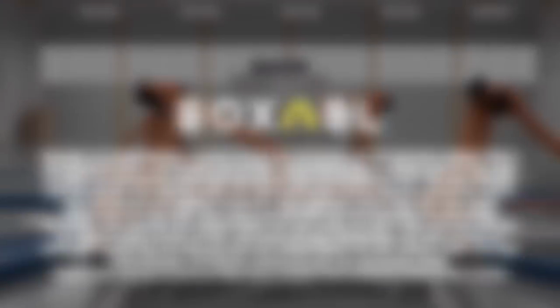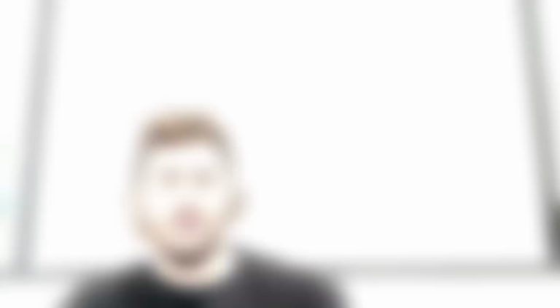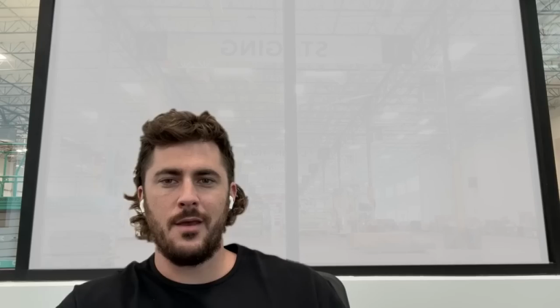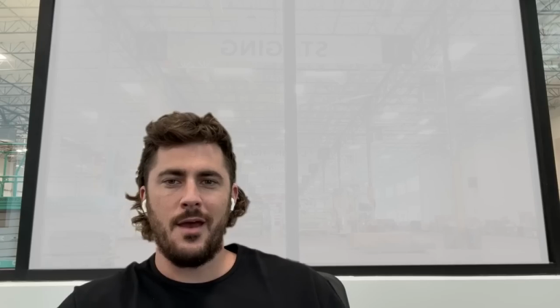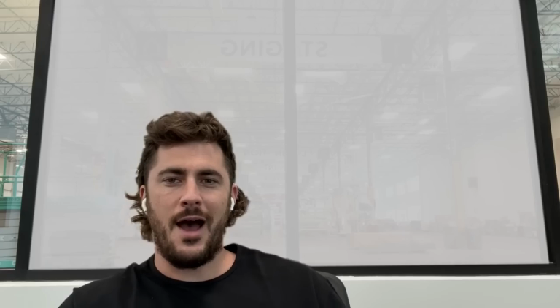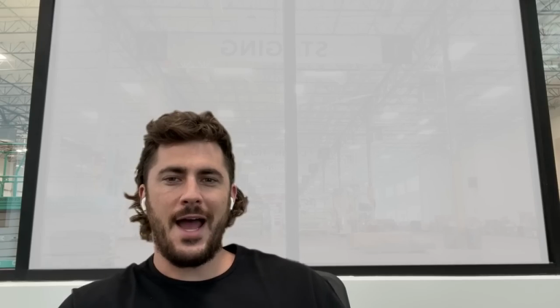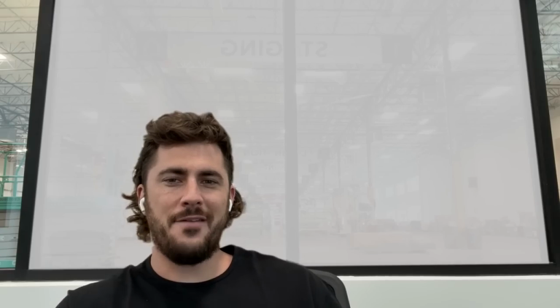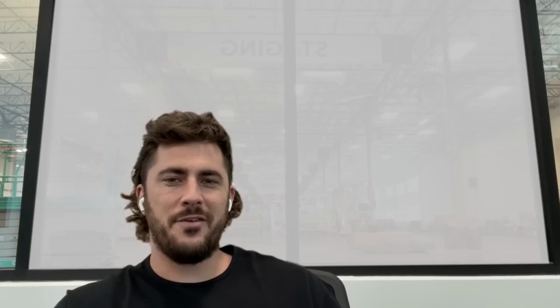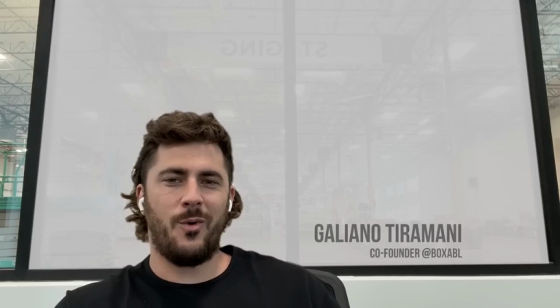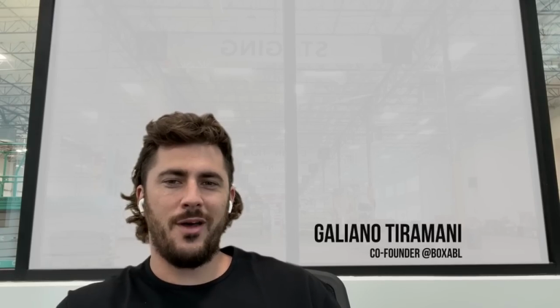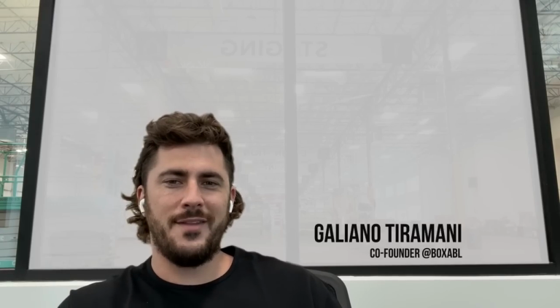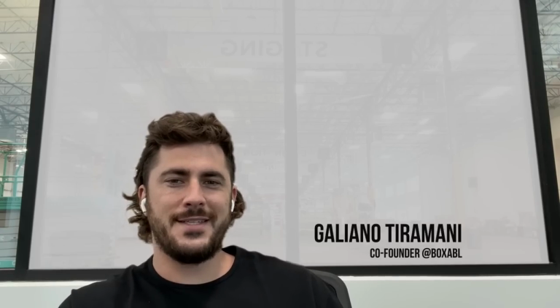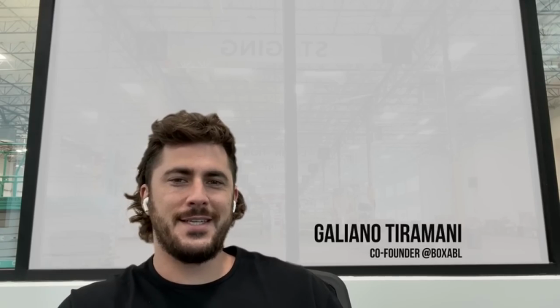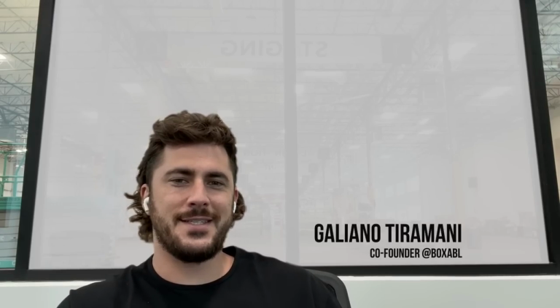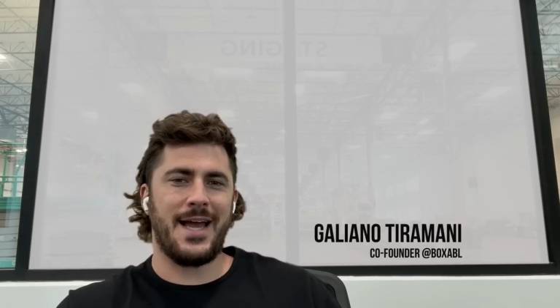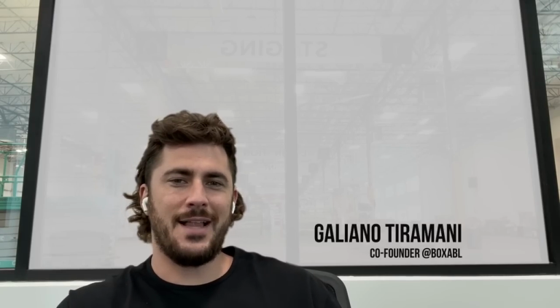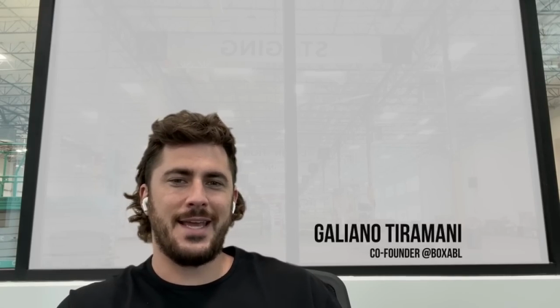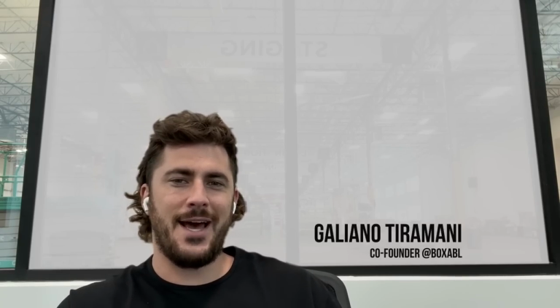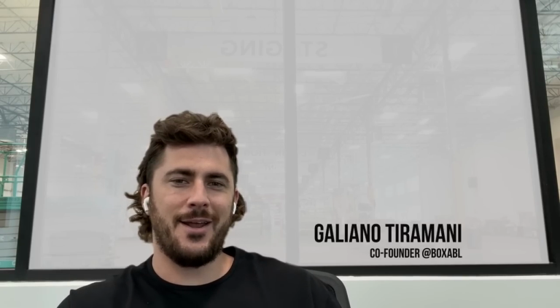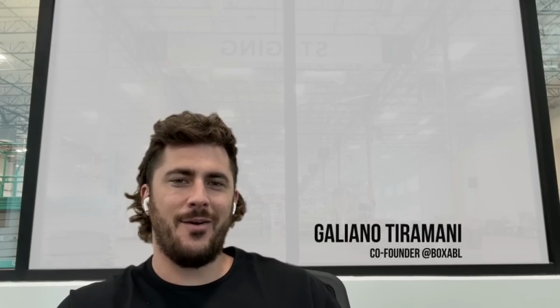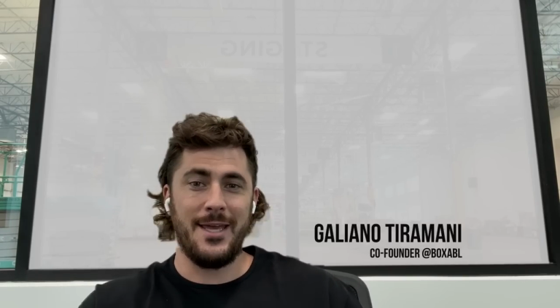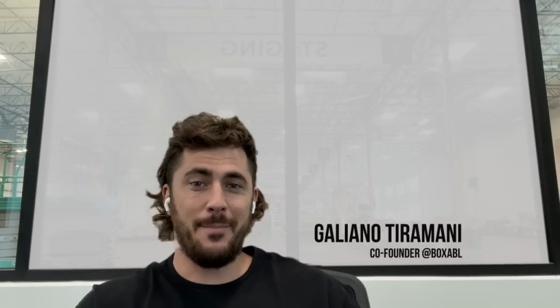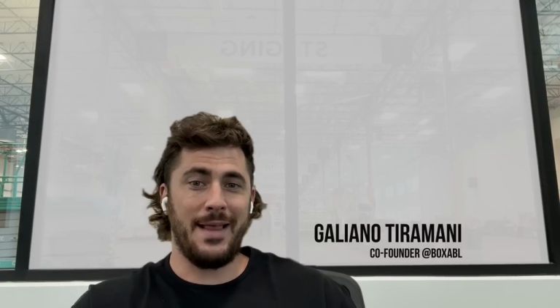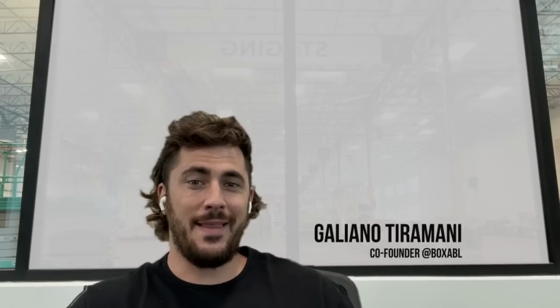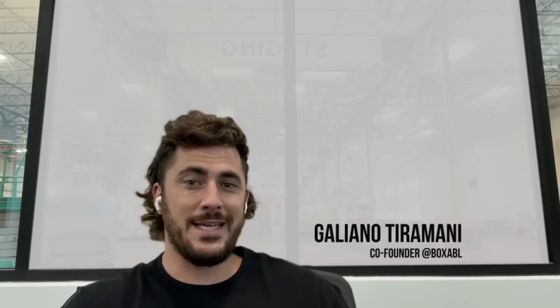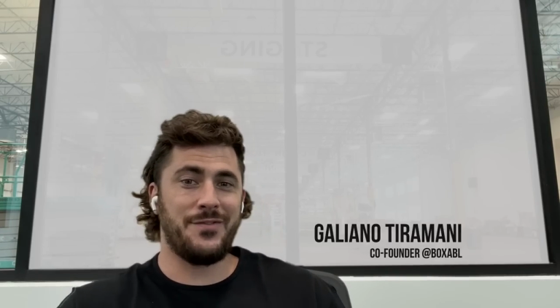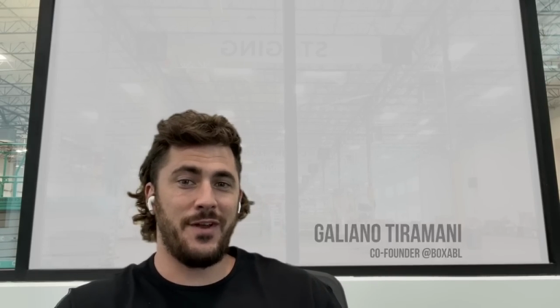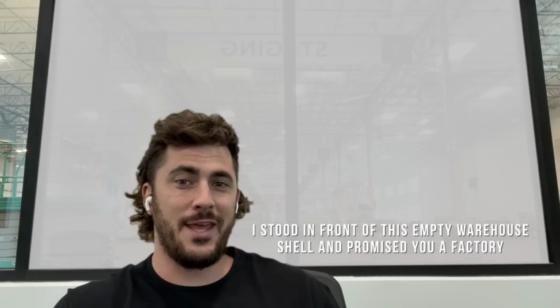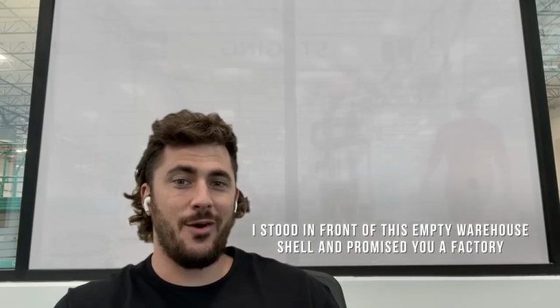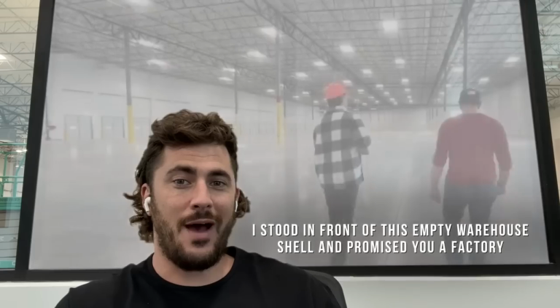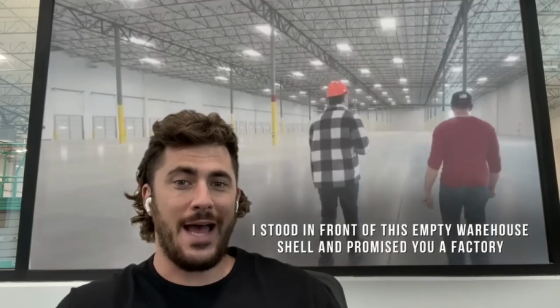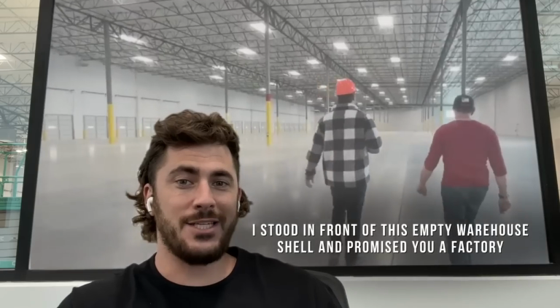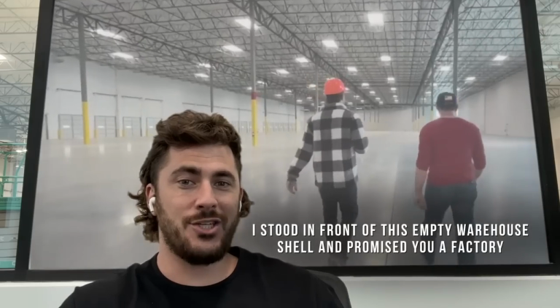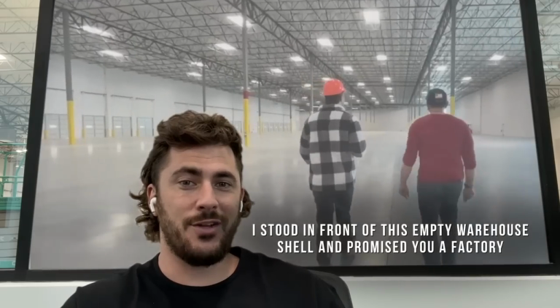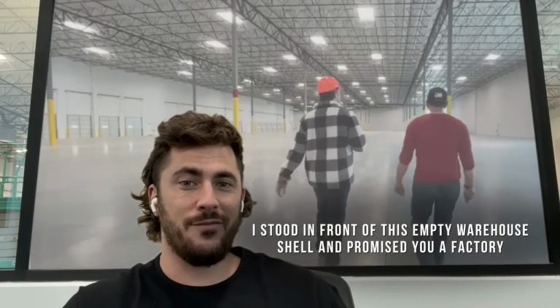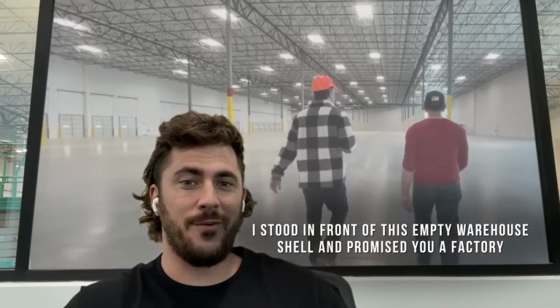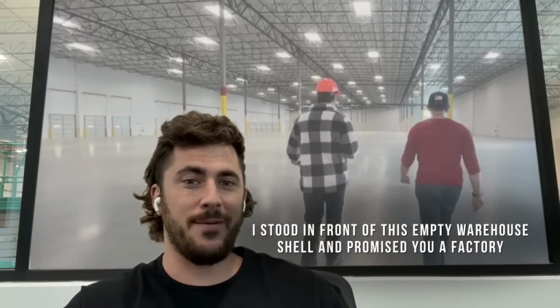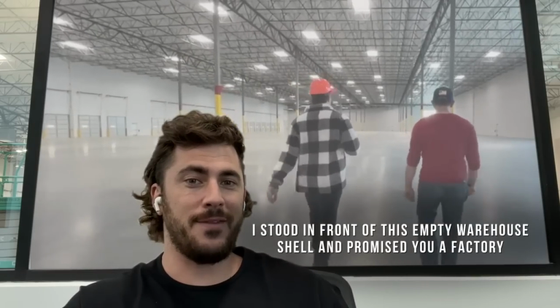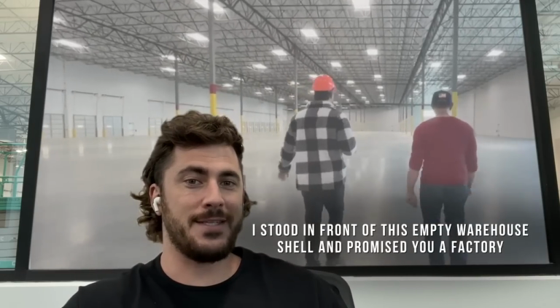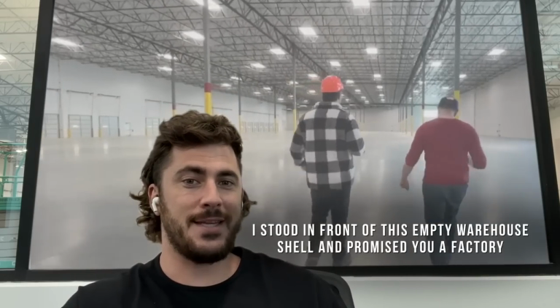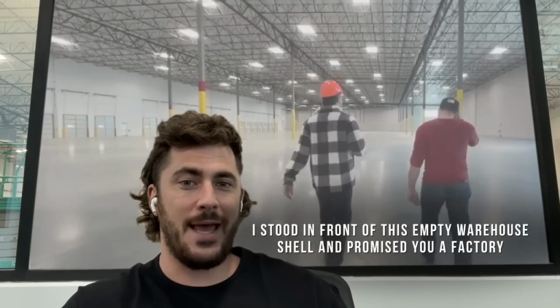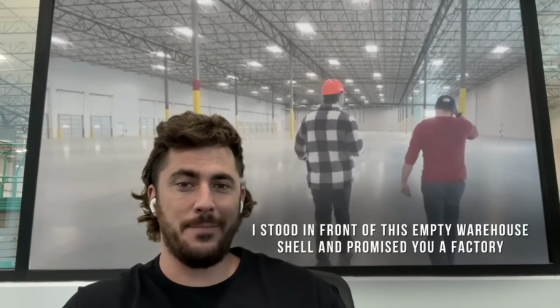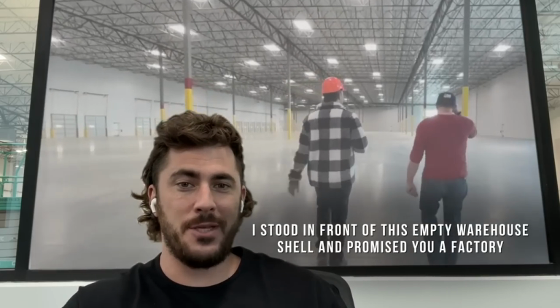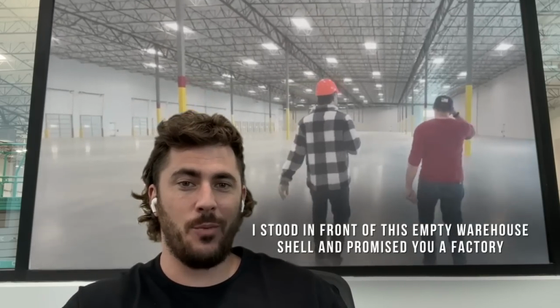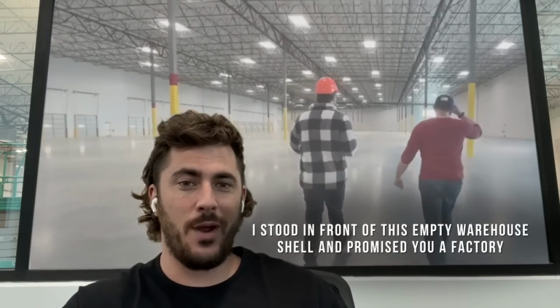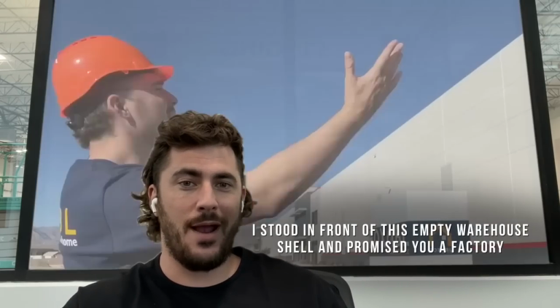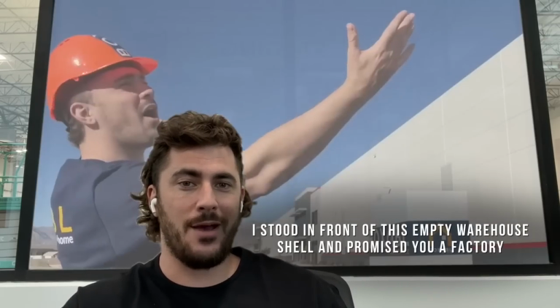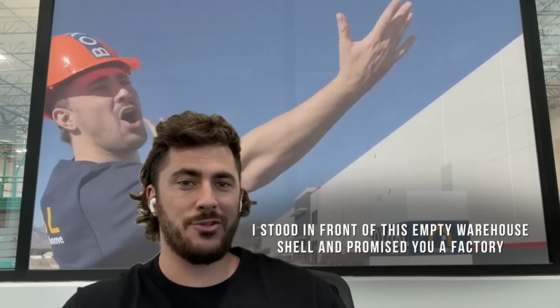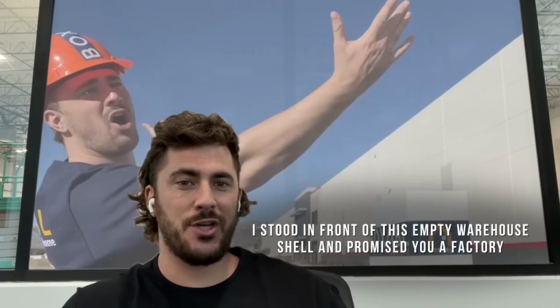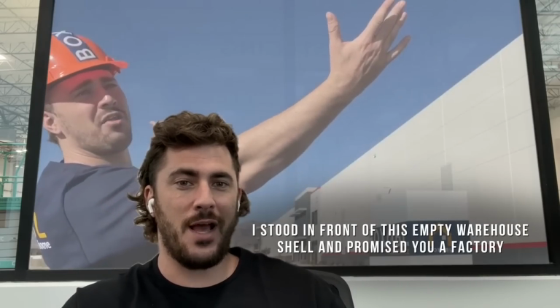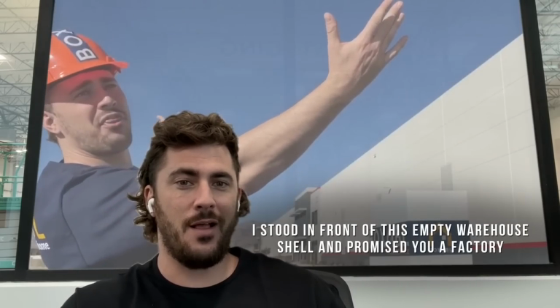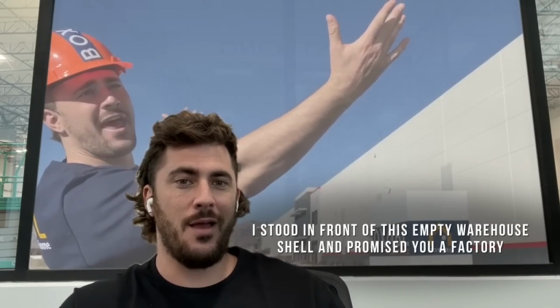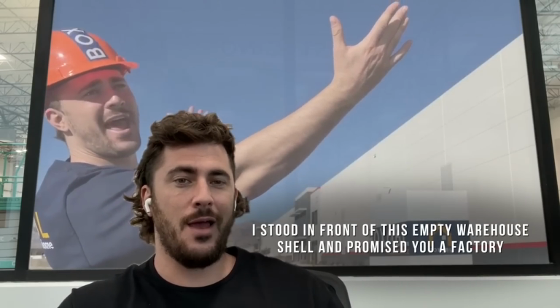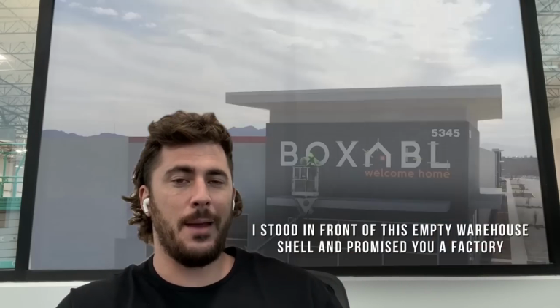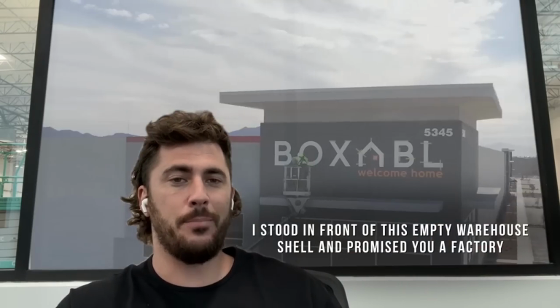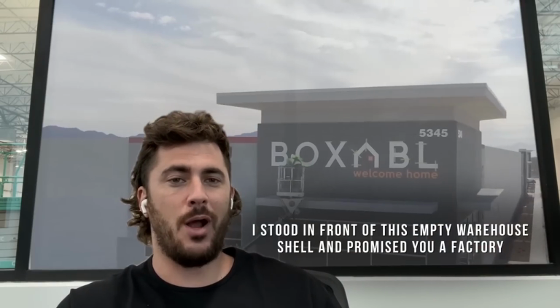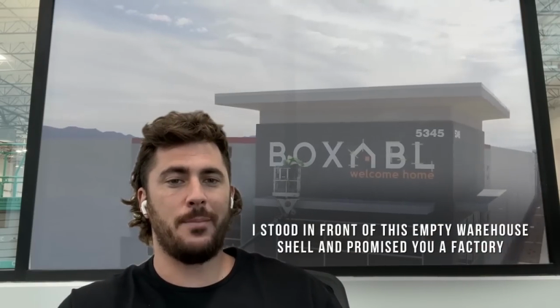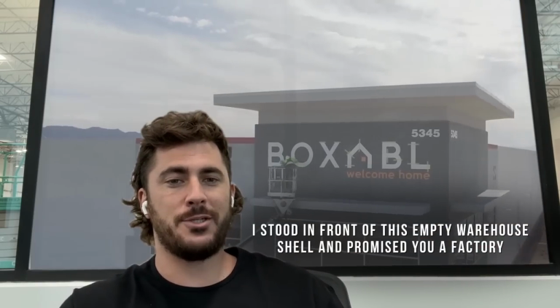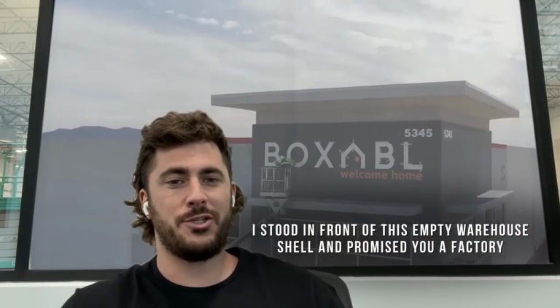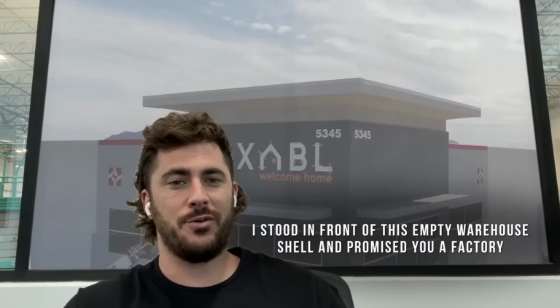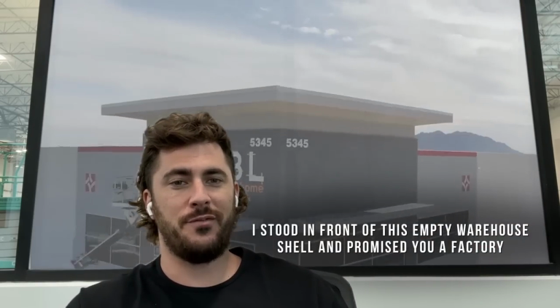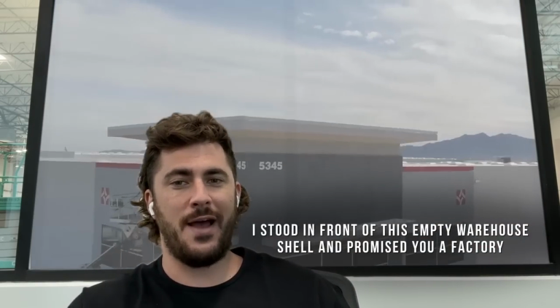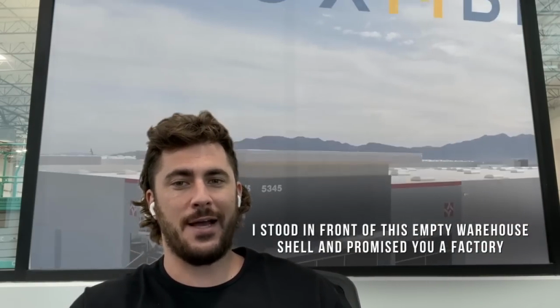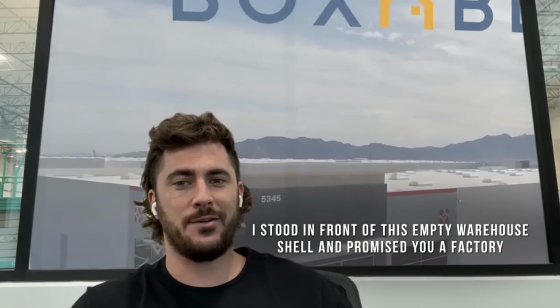Hi, everyone. This is Galeano. In my last video, I stood in front of this empty warehouse shell and promised you a factory.